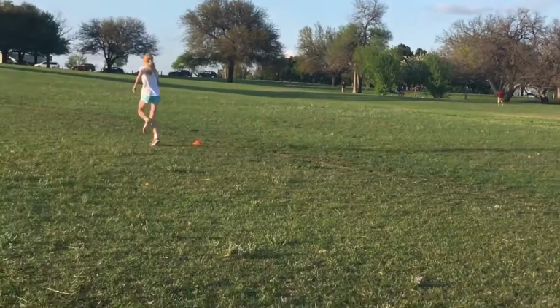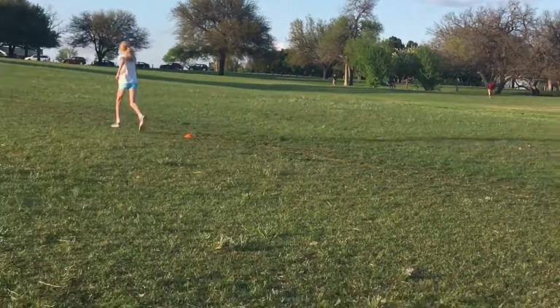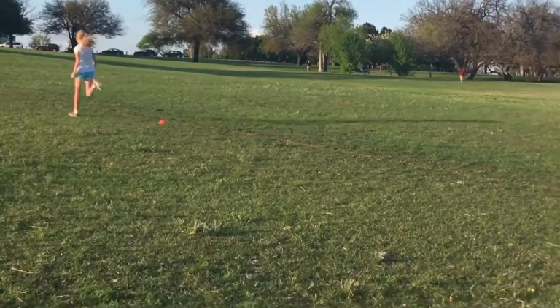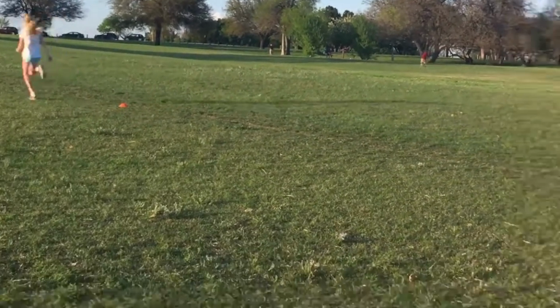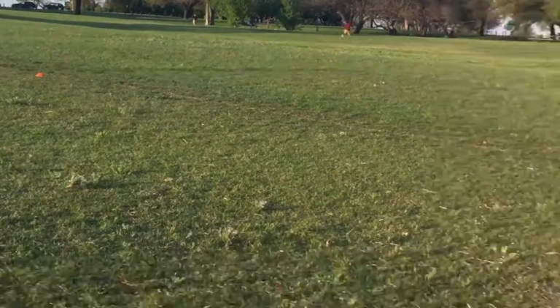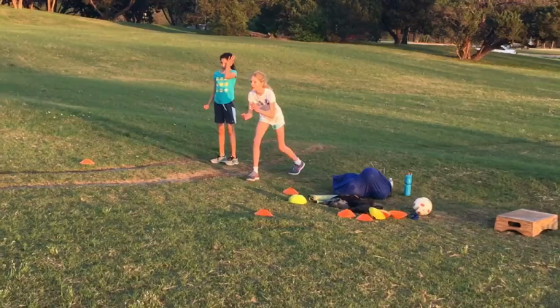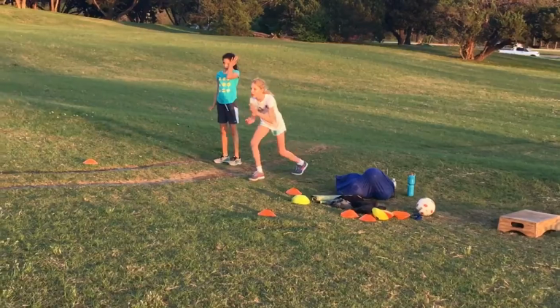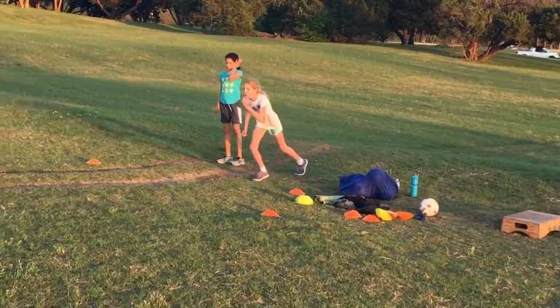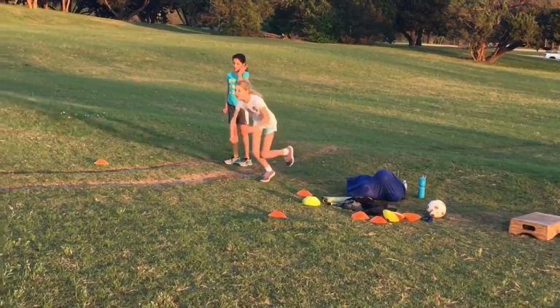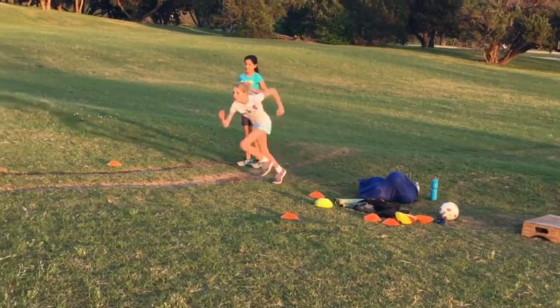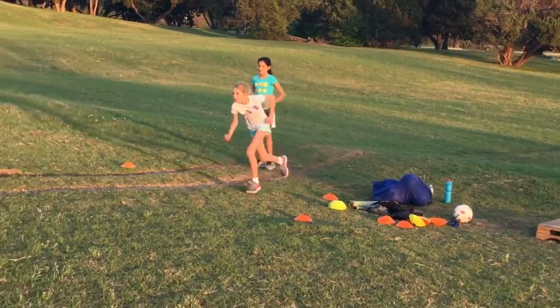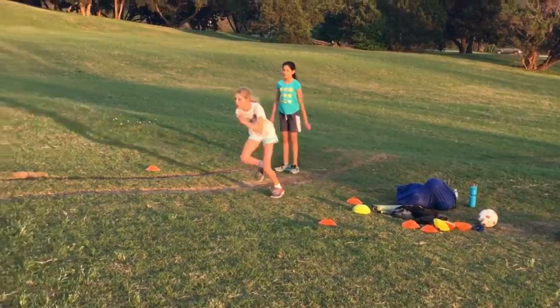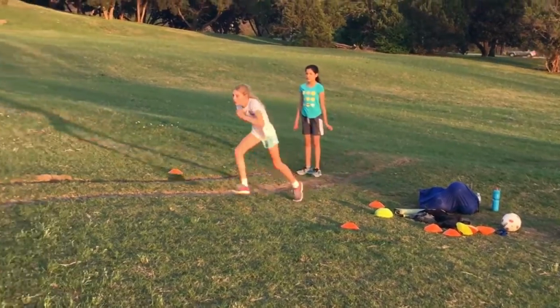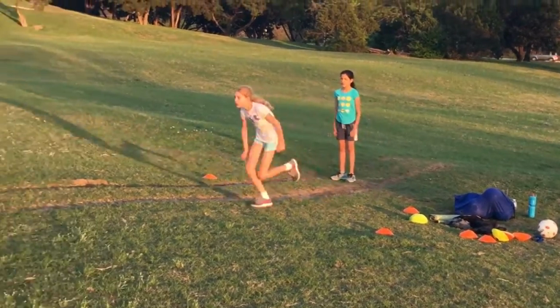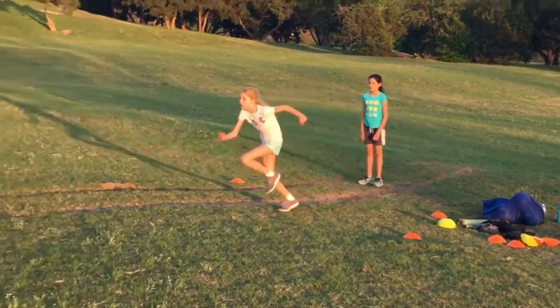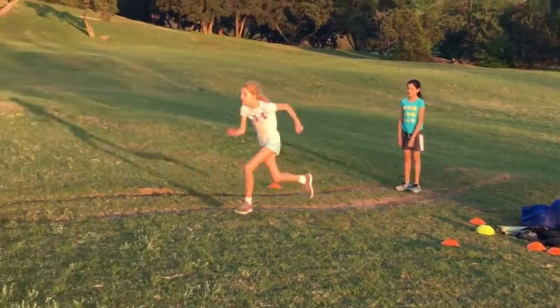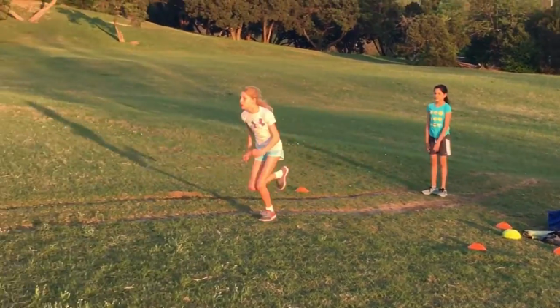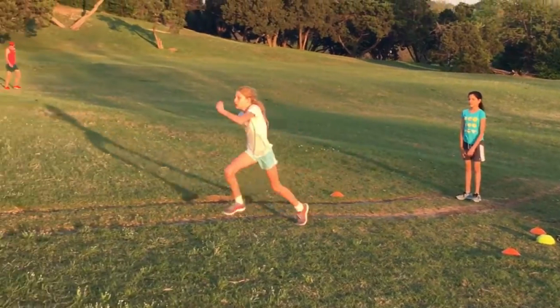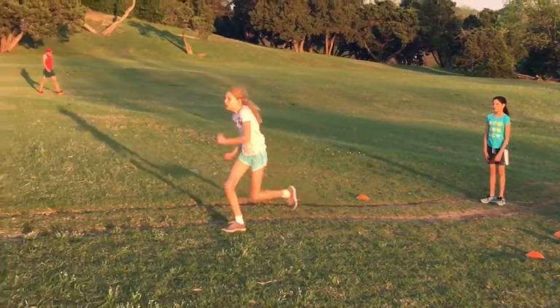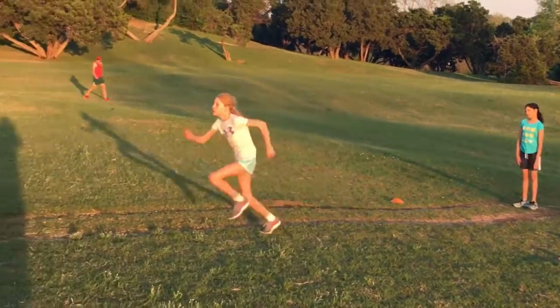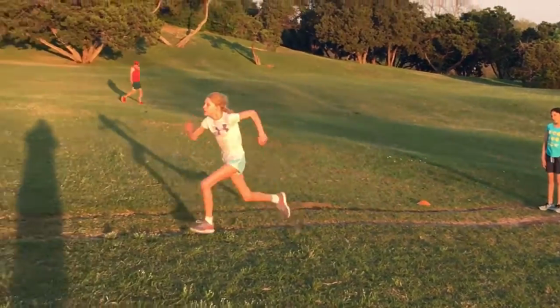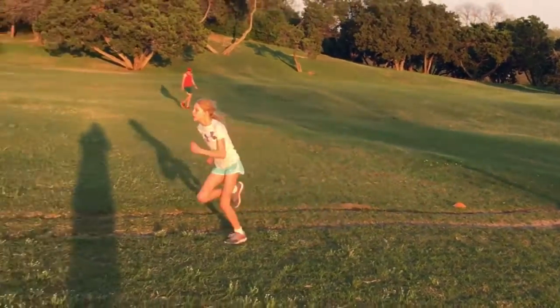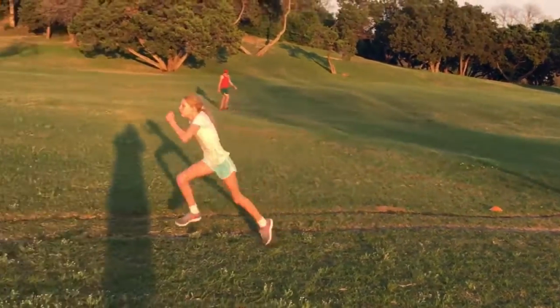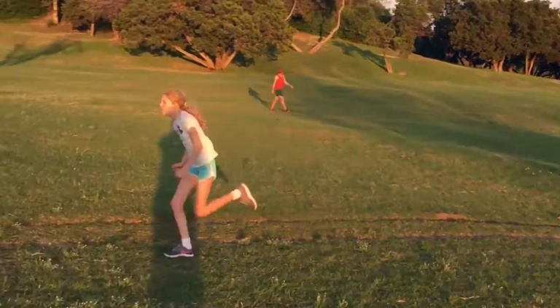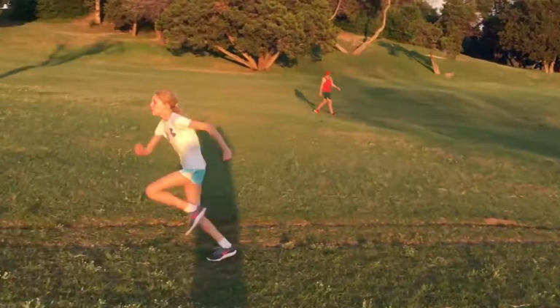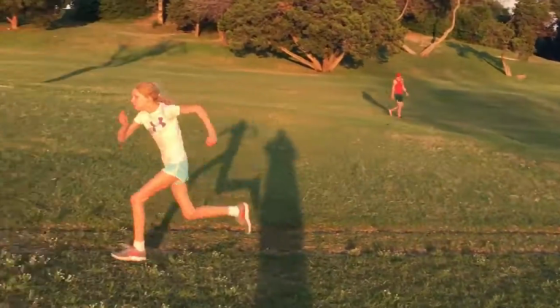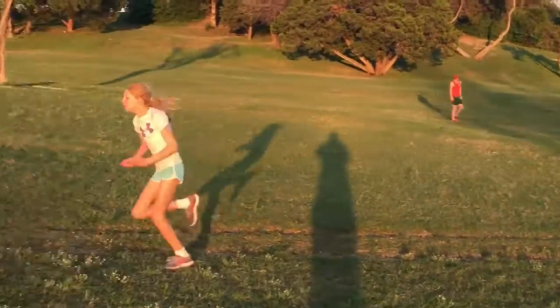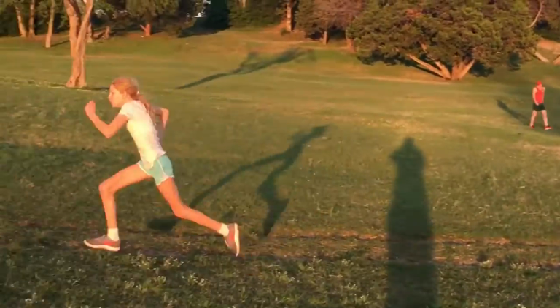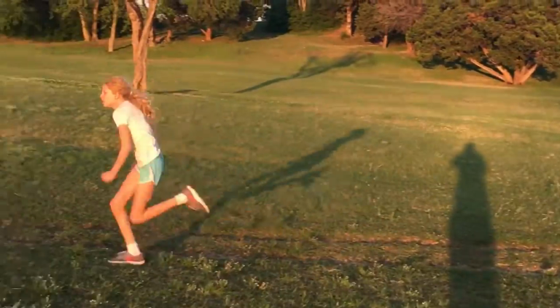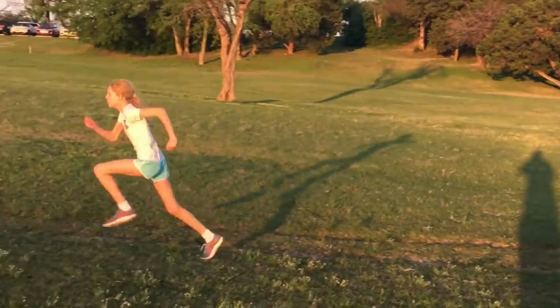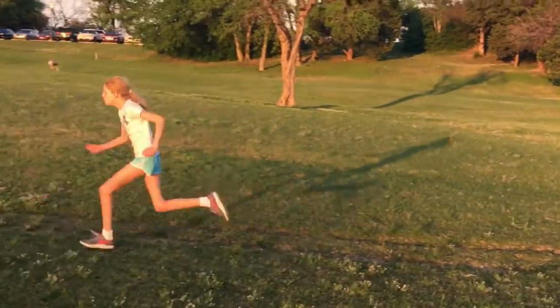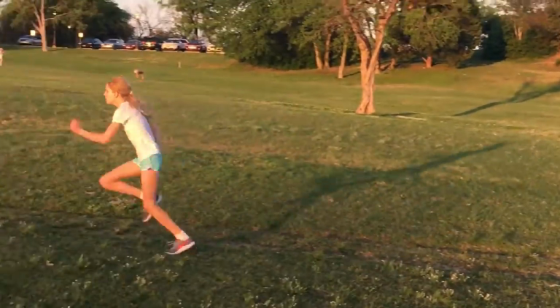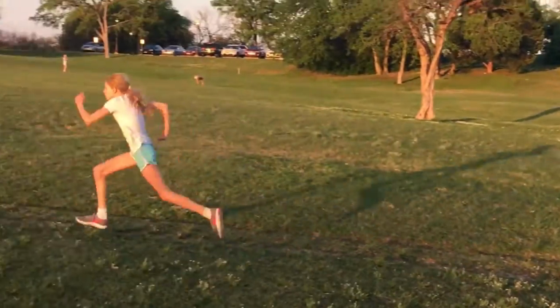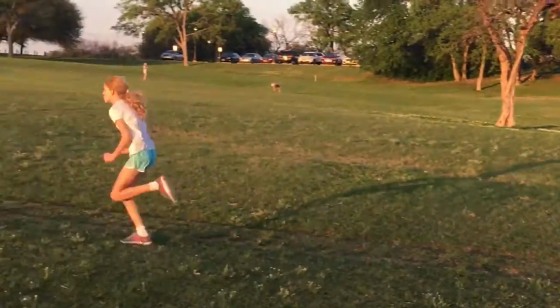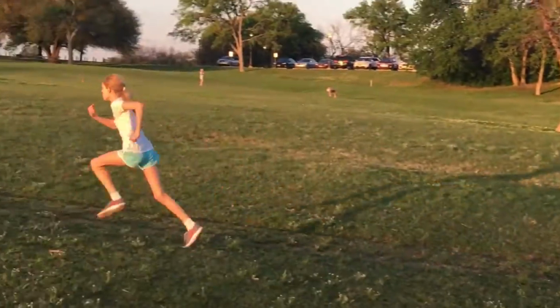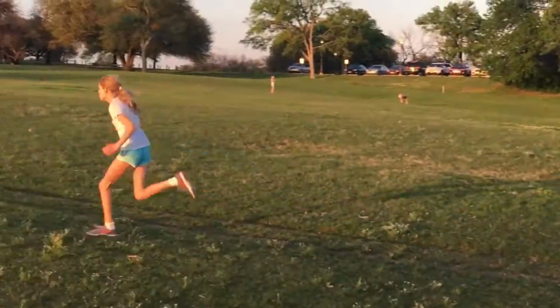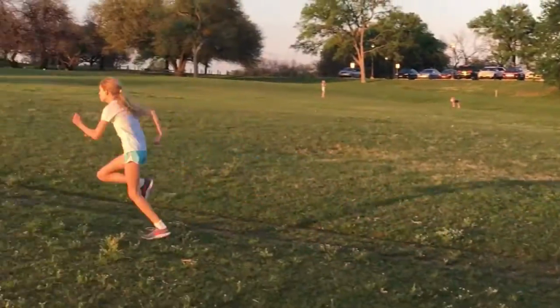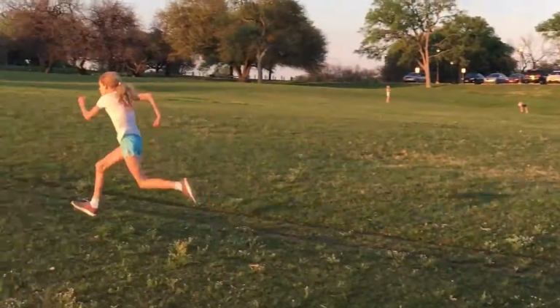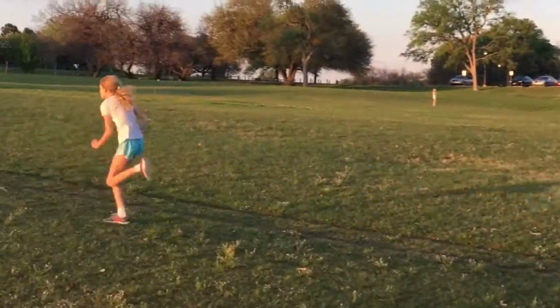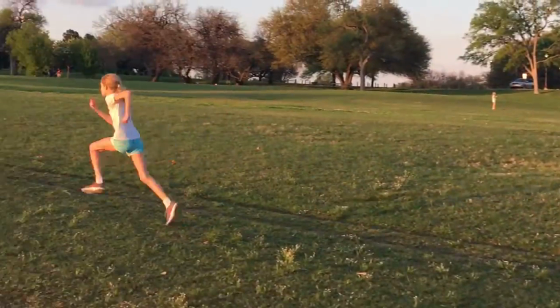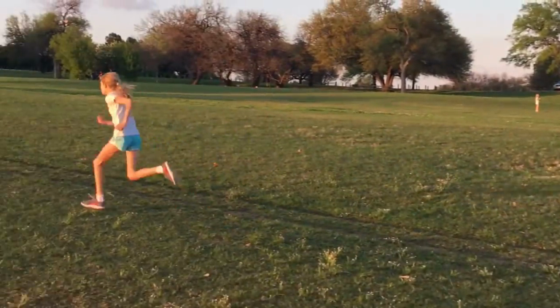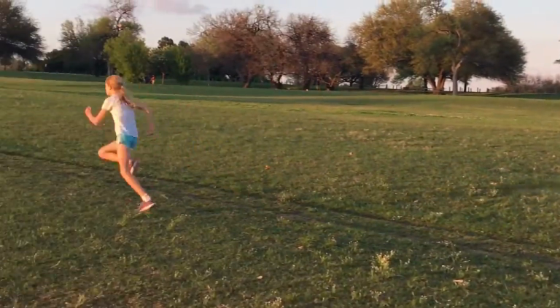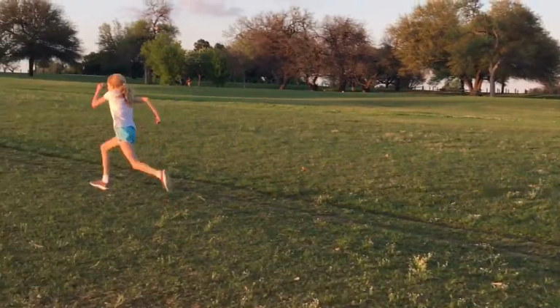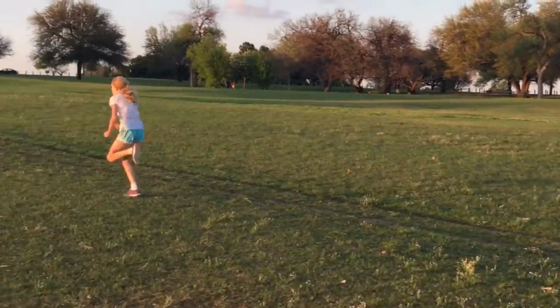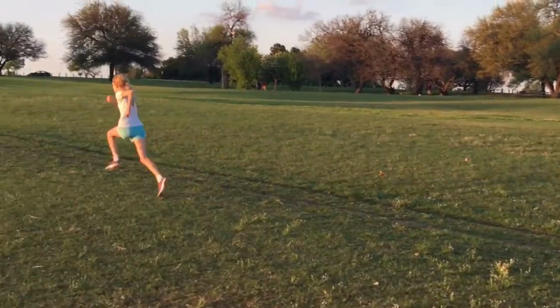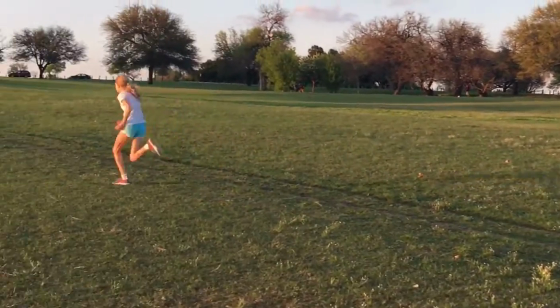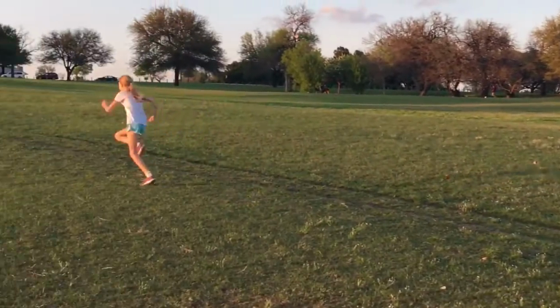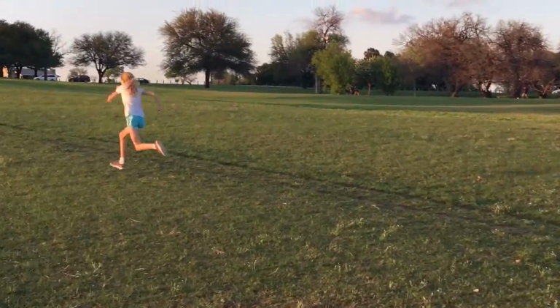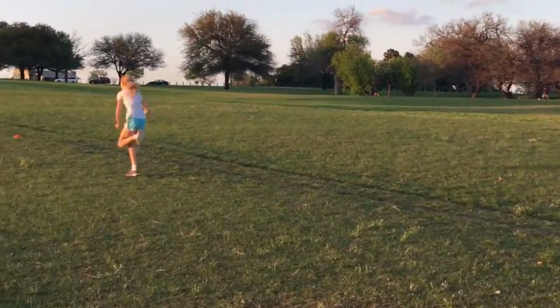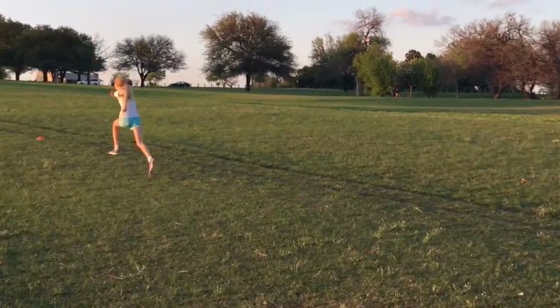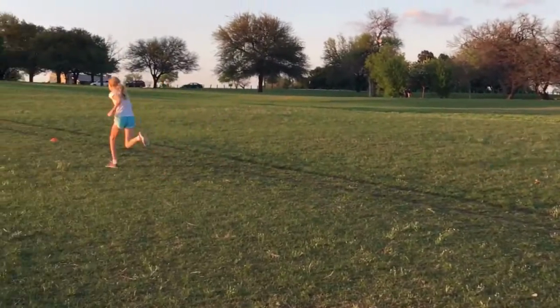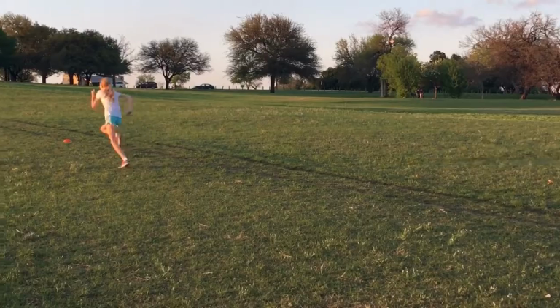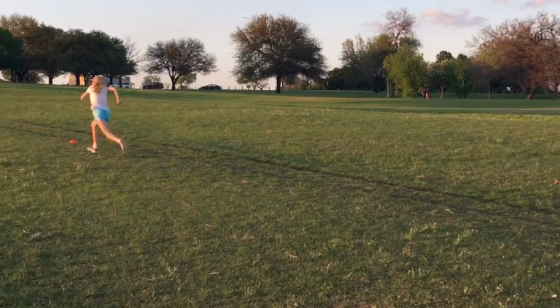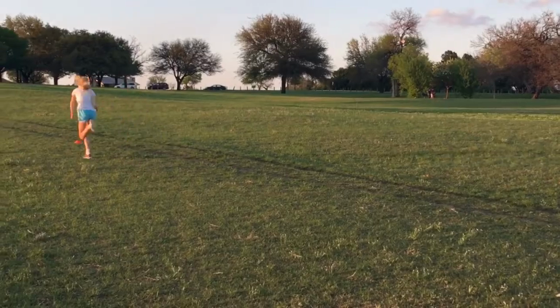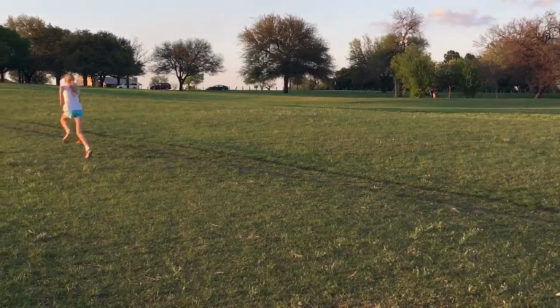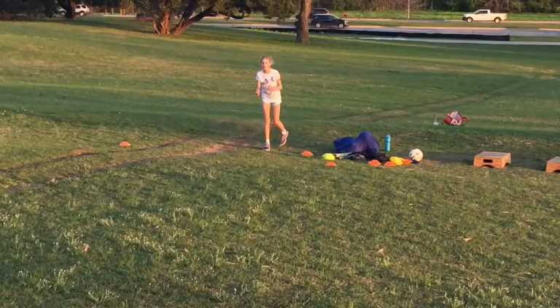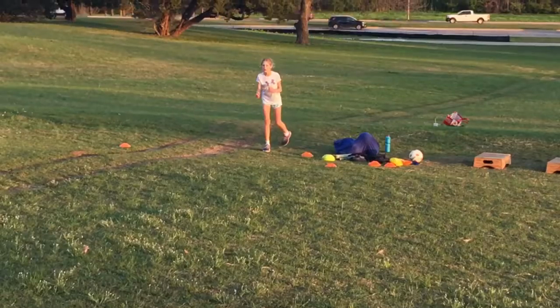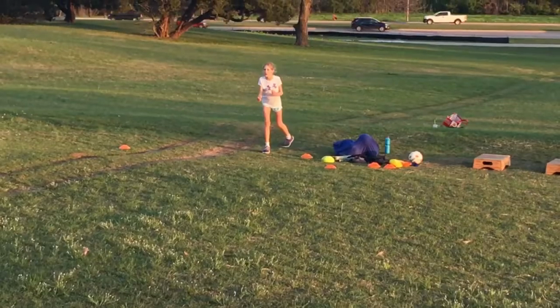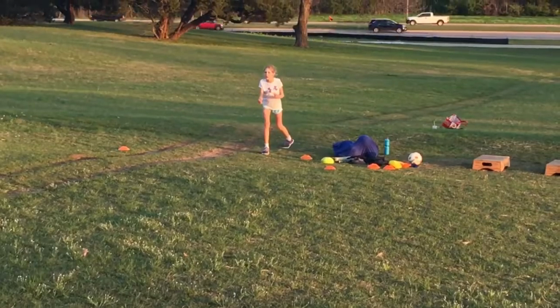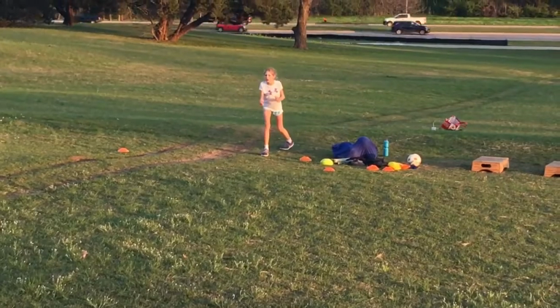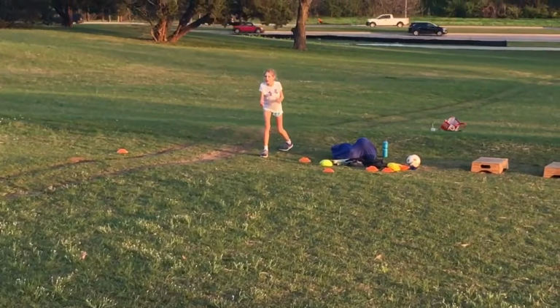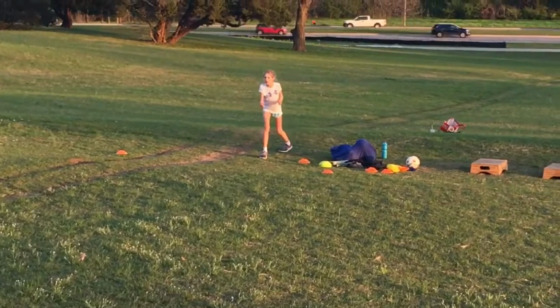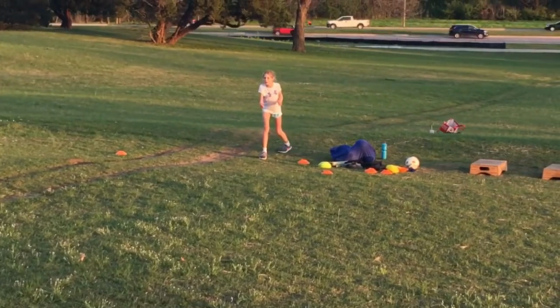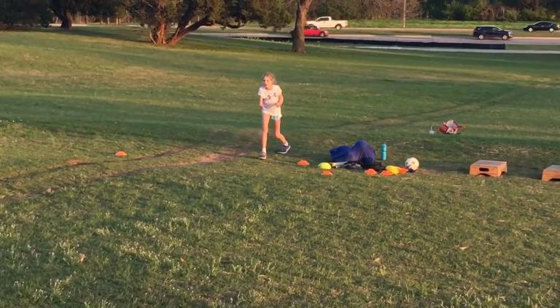As I taught her the right mechanics, her posture did get better. And she did a good job swinging her shoulders, which plays a huge role.